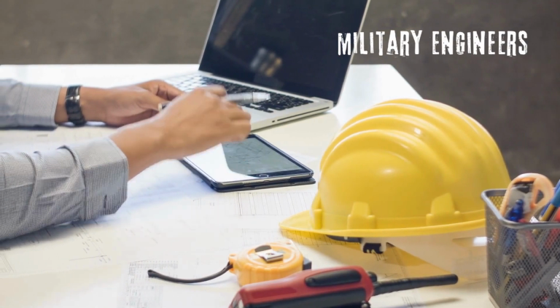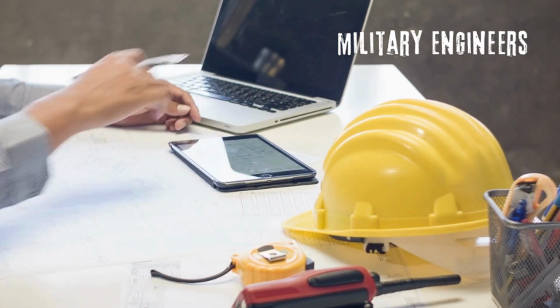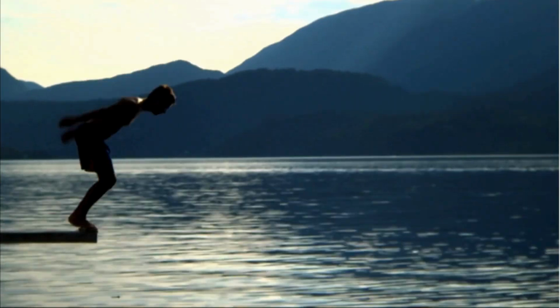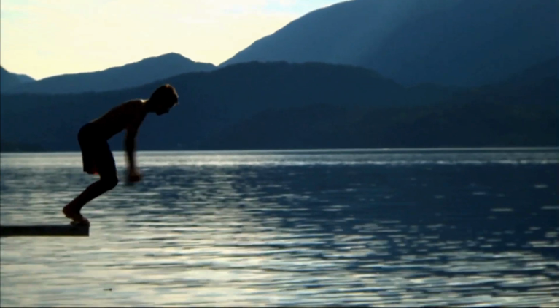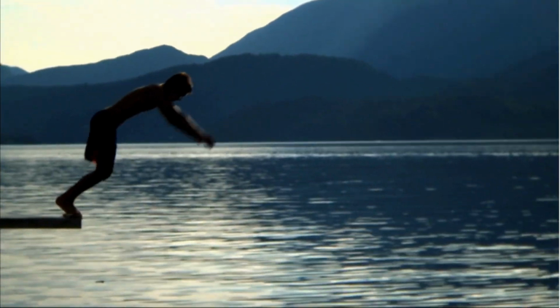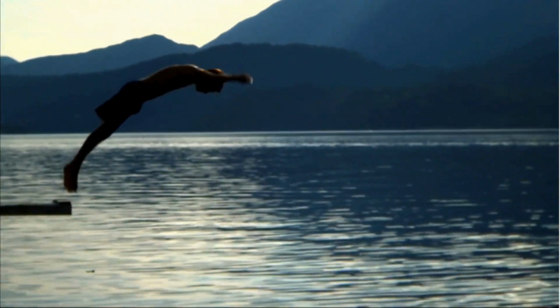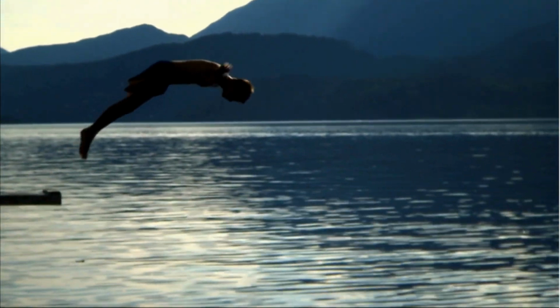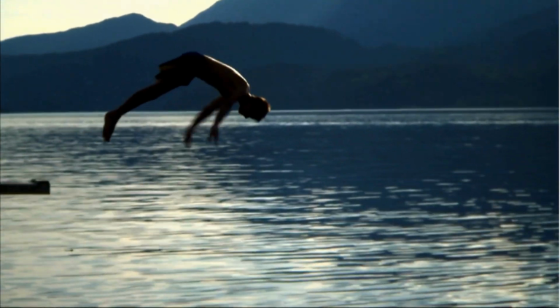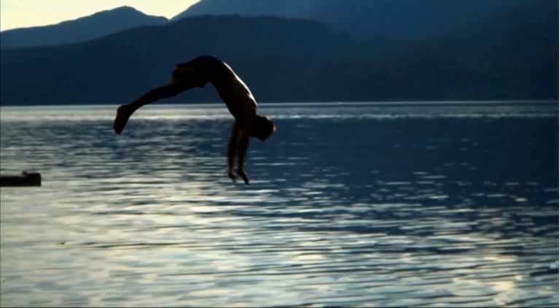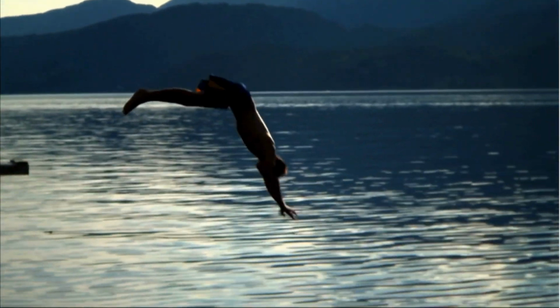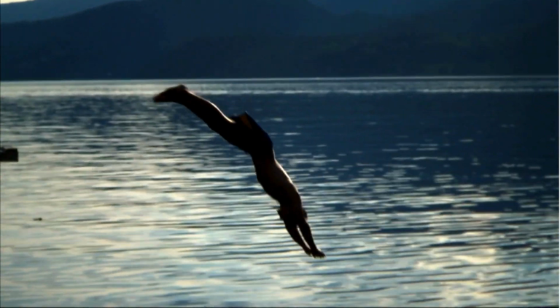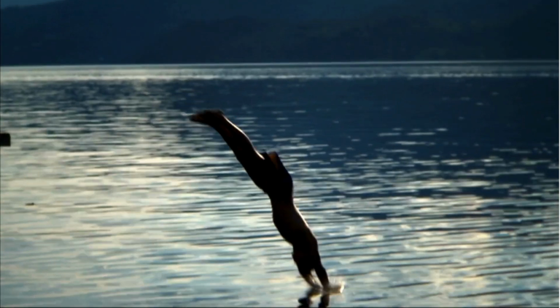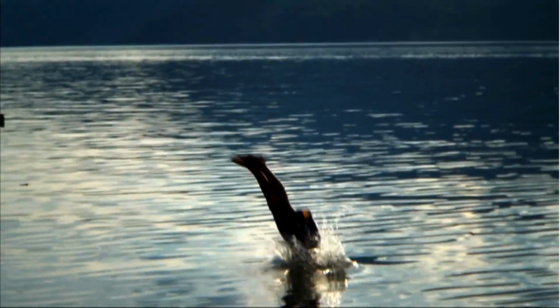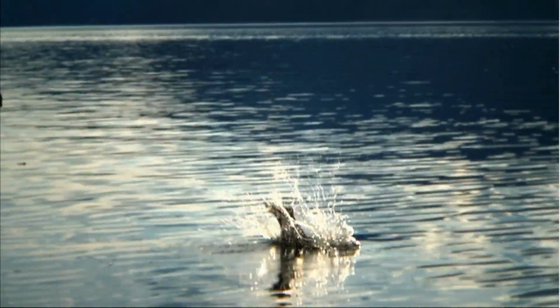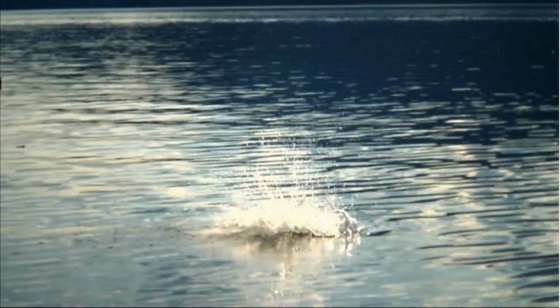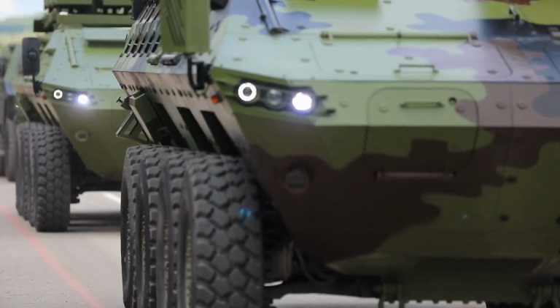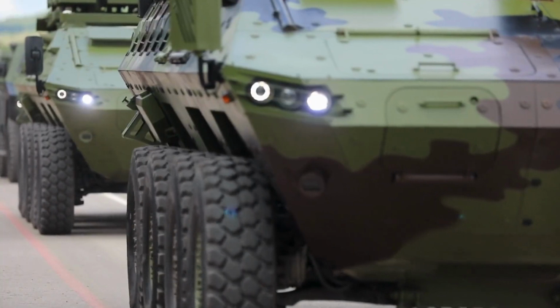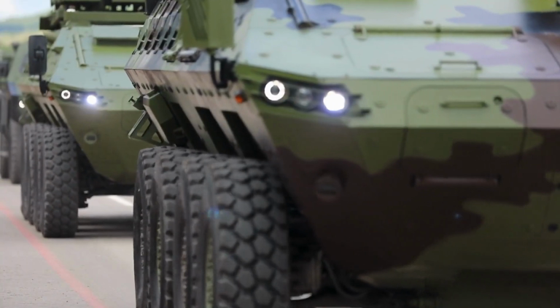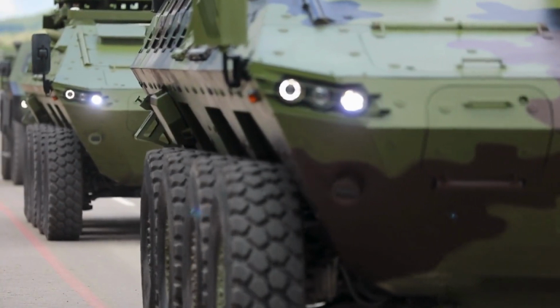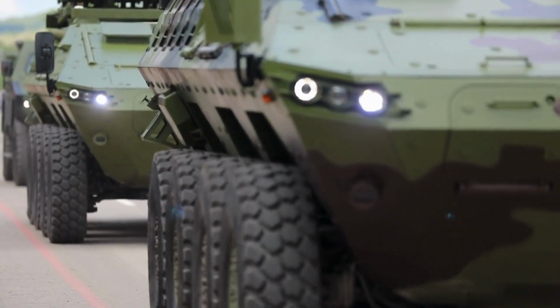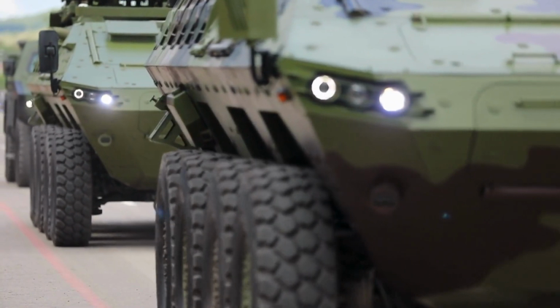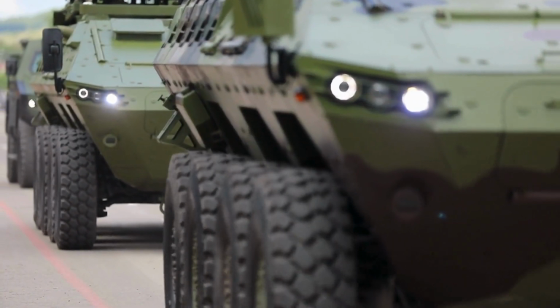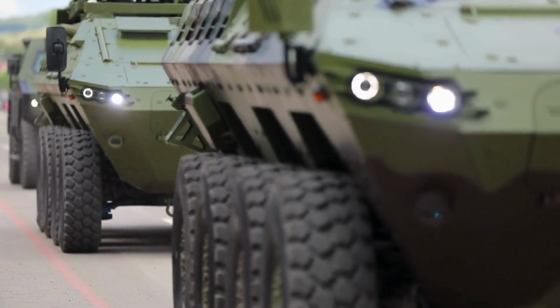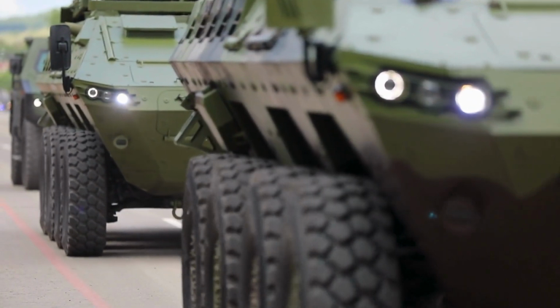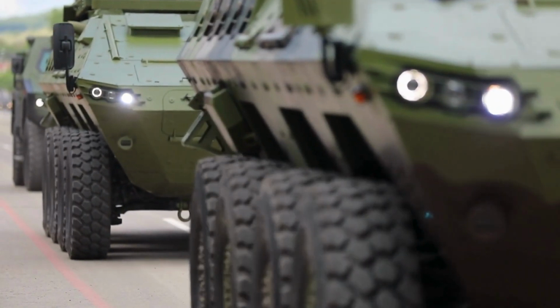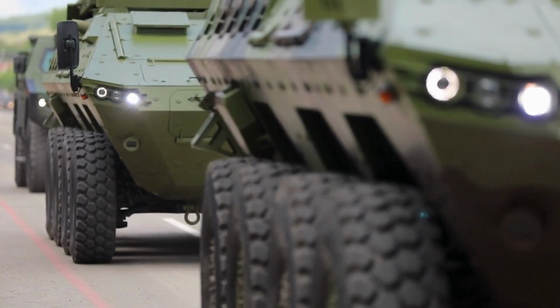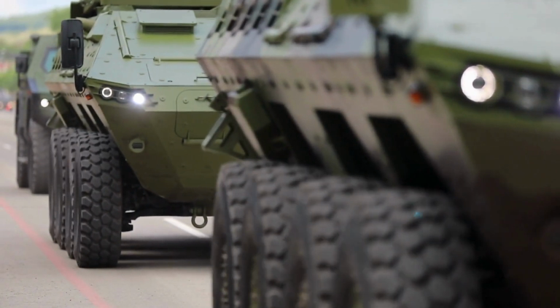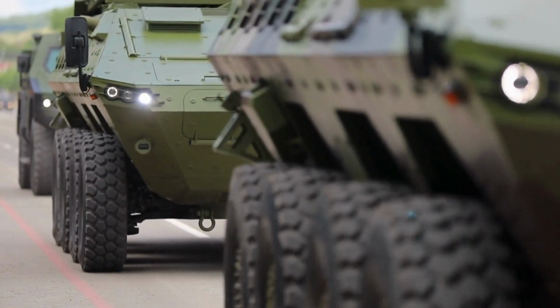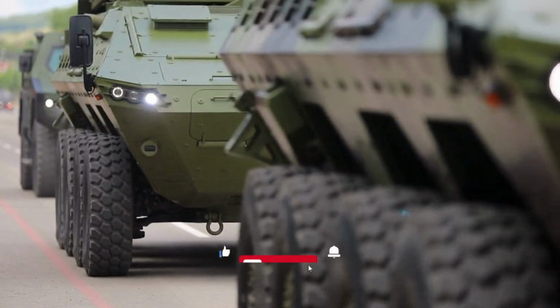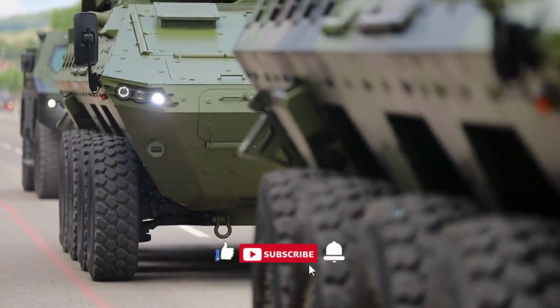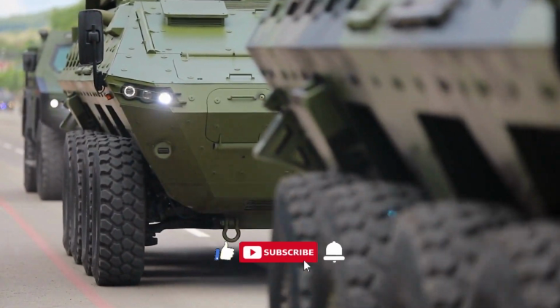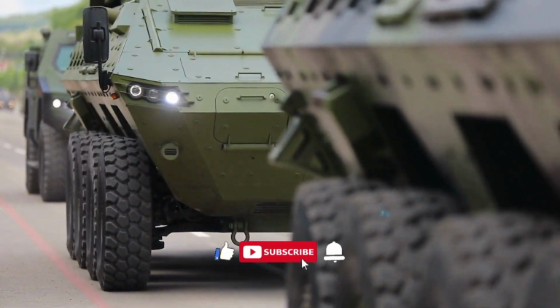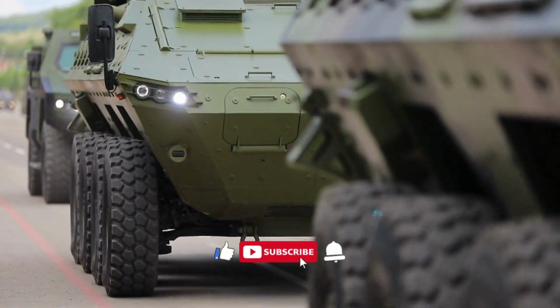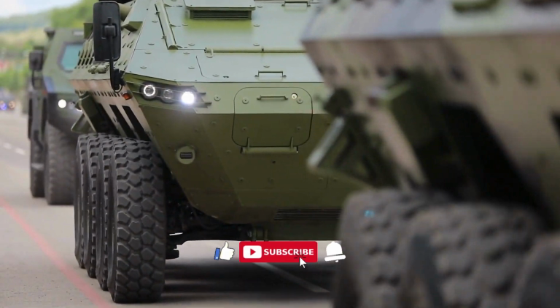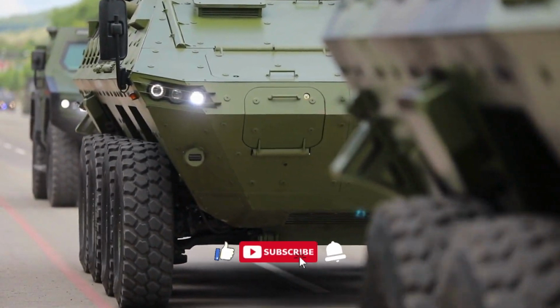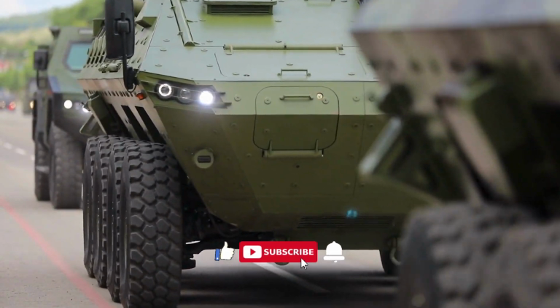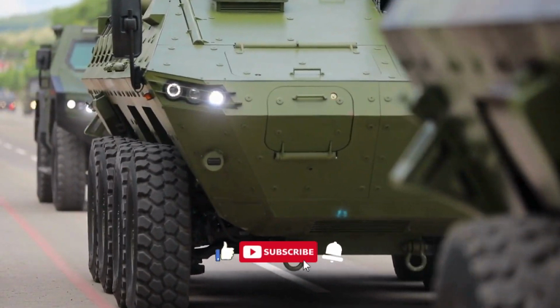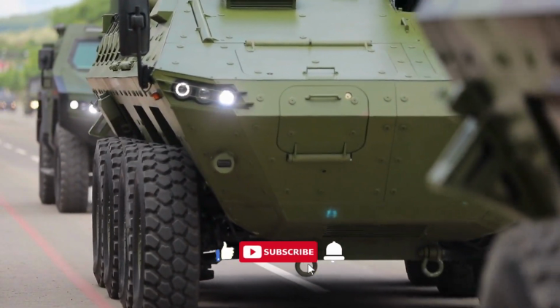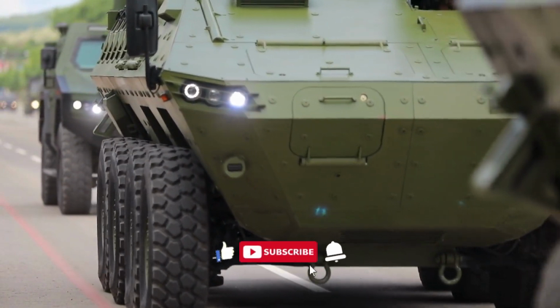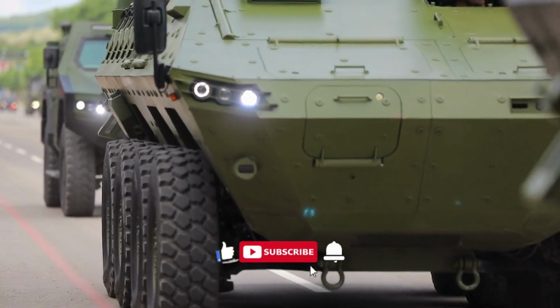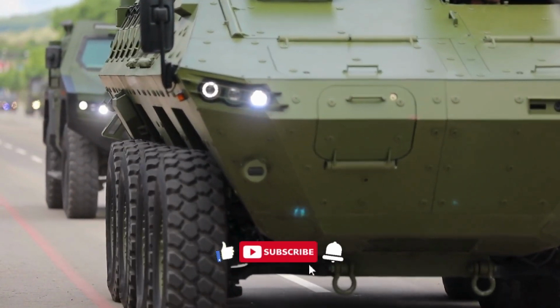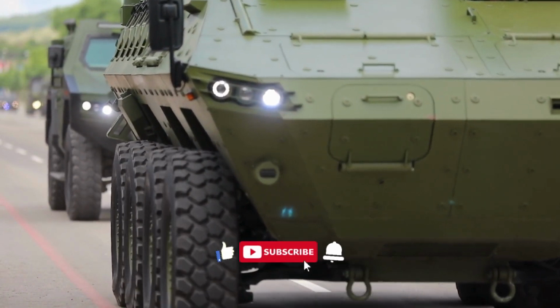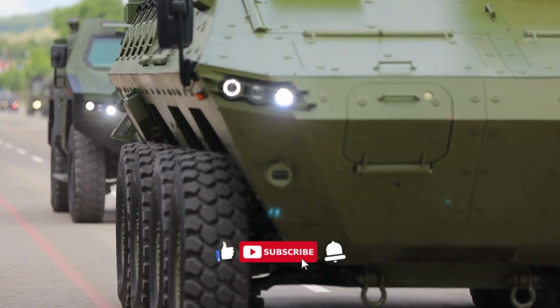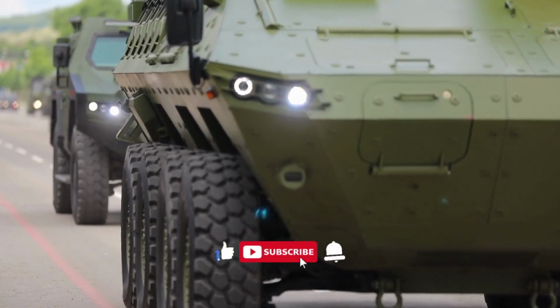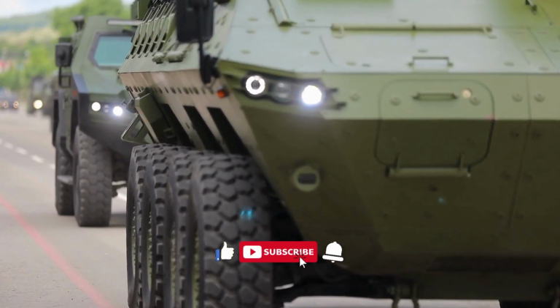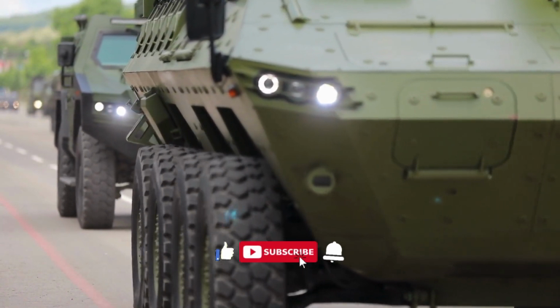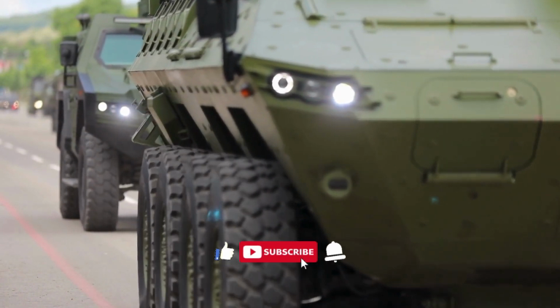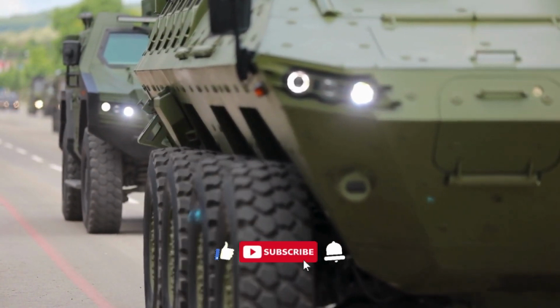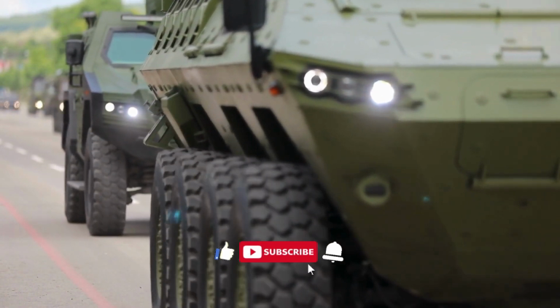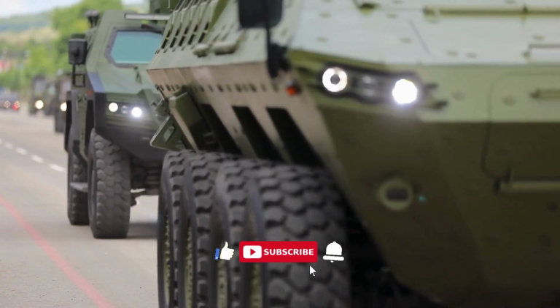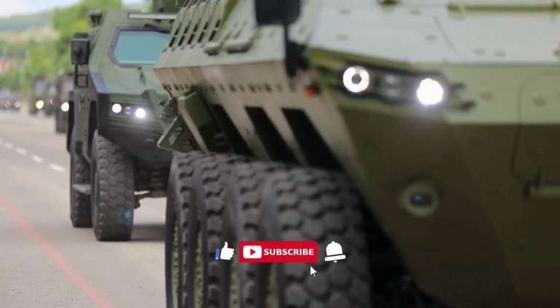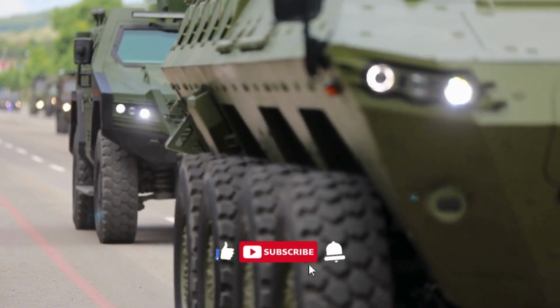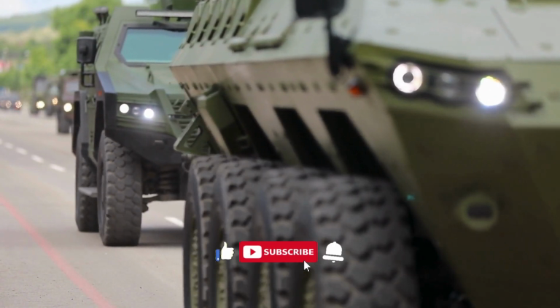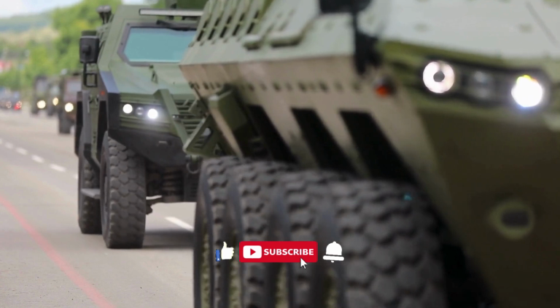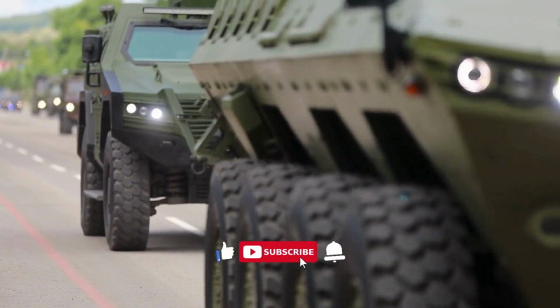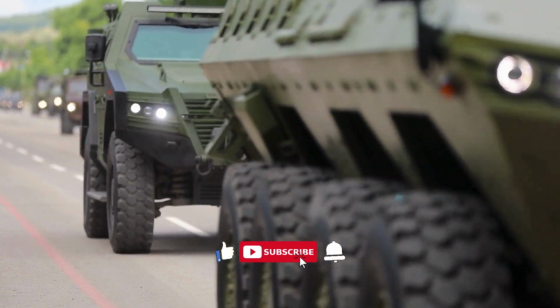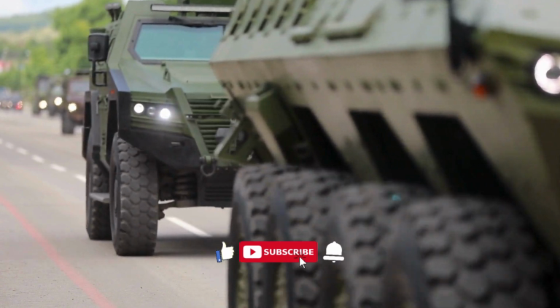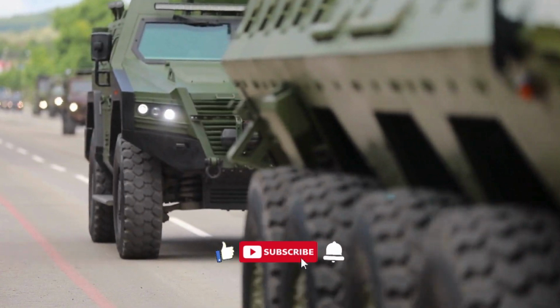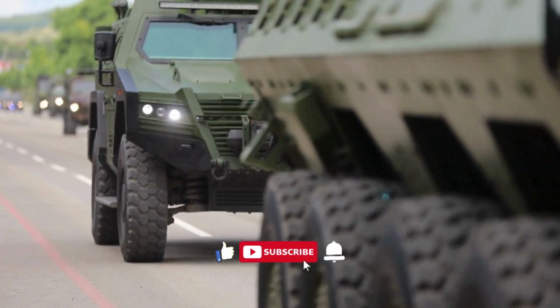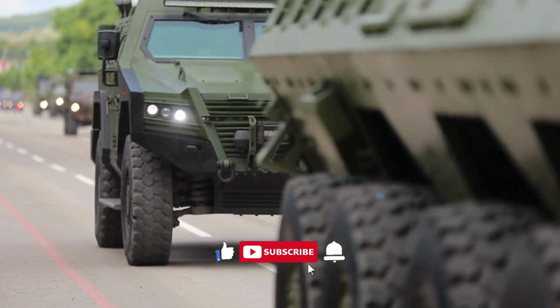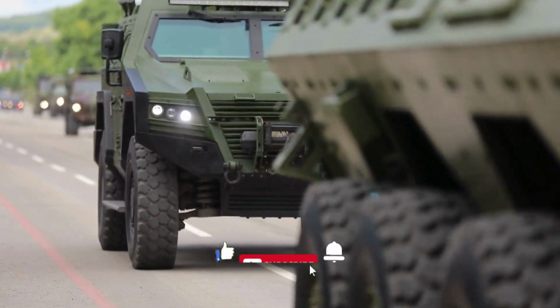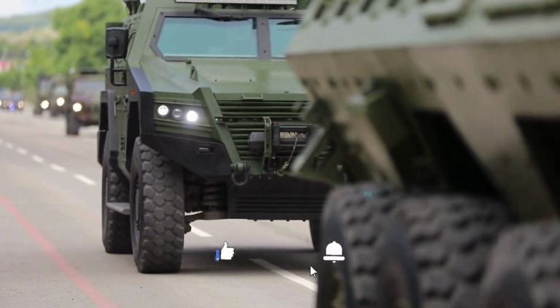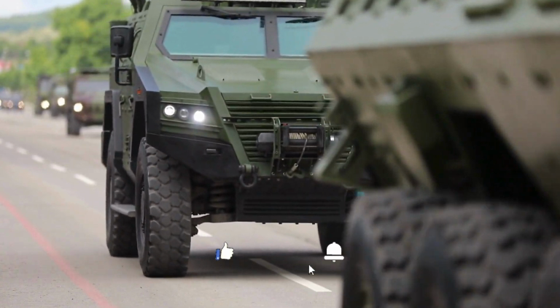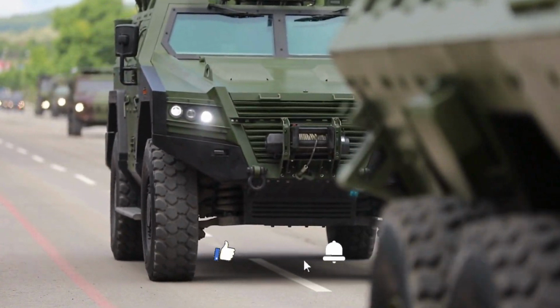Before we dive in, if you're new here make sure to subscribe and hit the notification bell so you don't miss out on our latest videos.